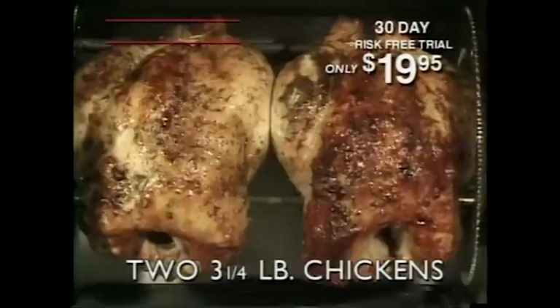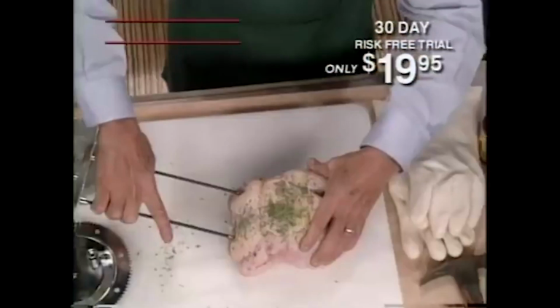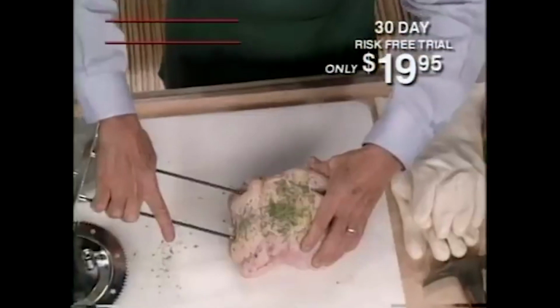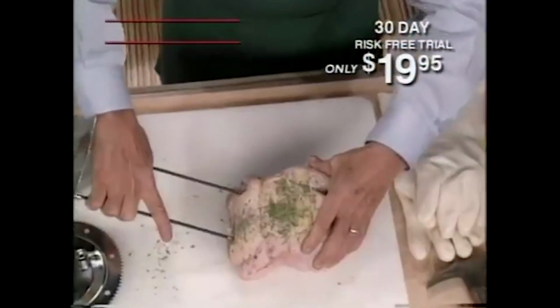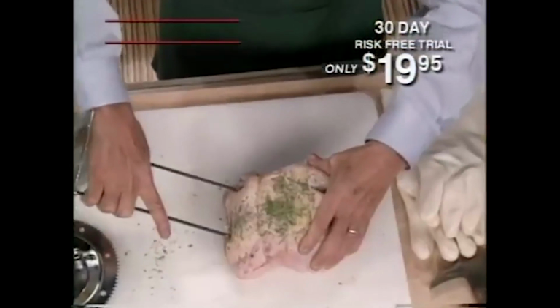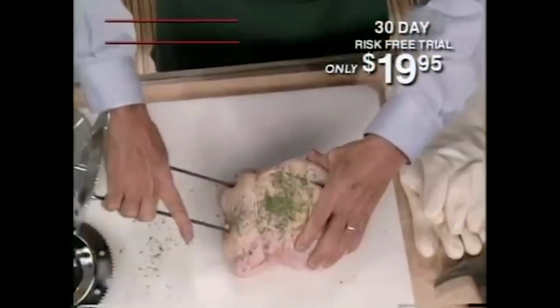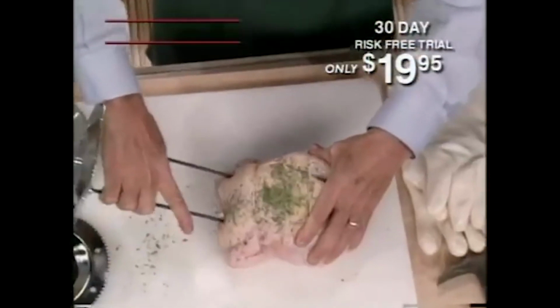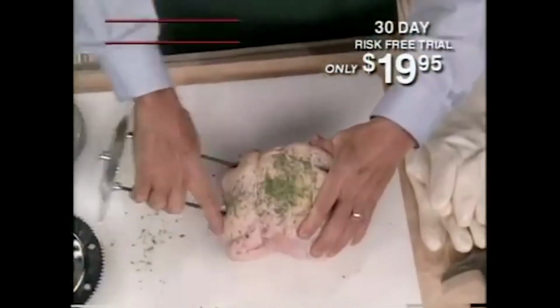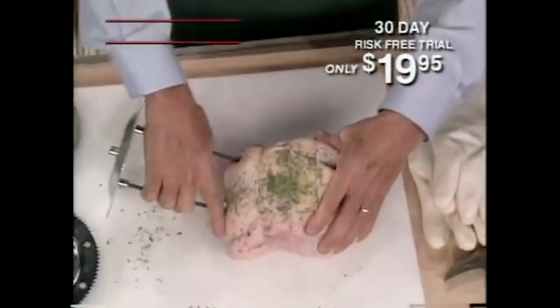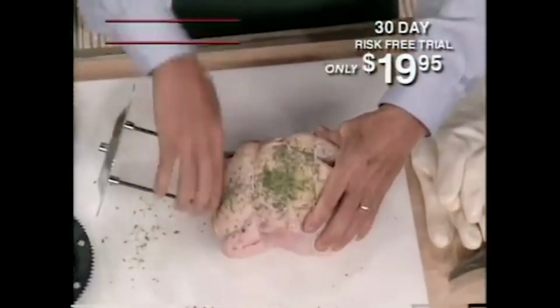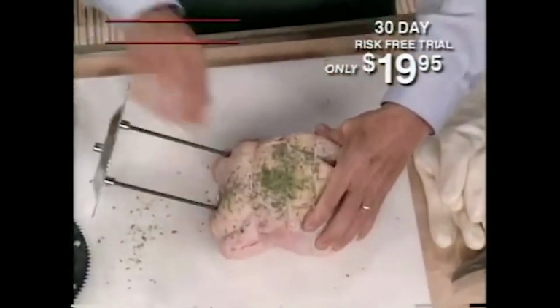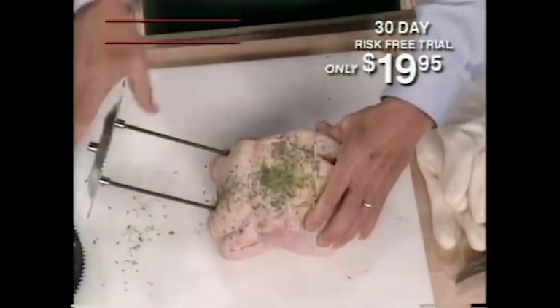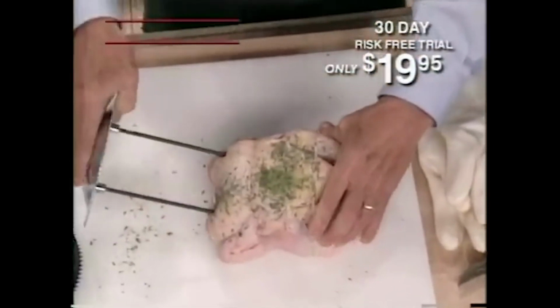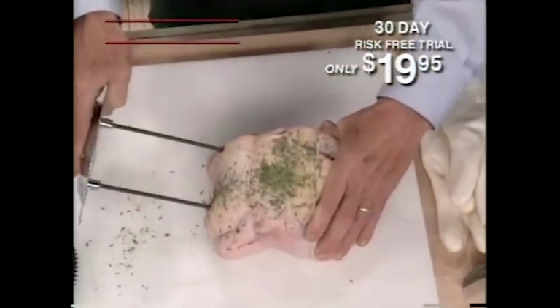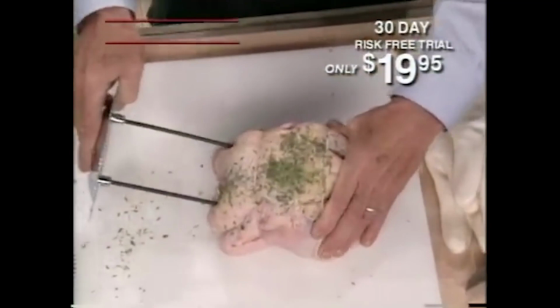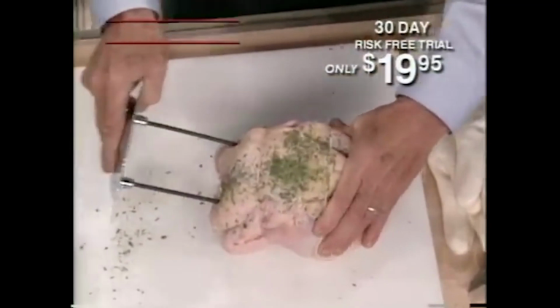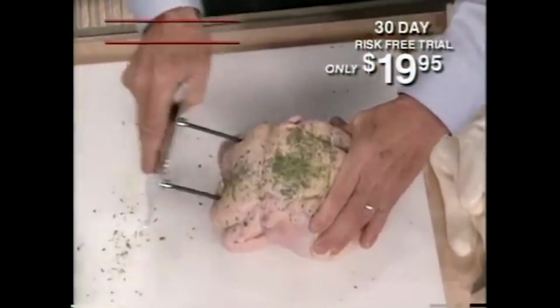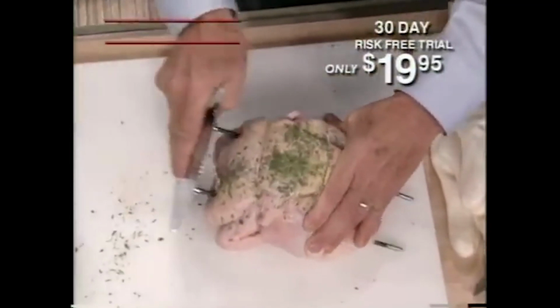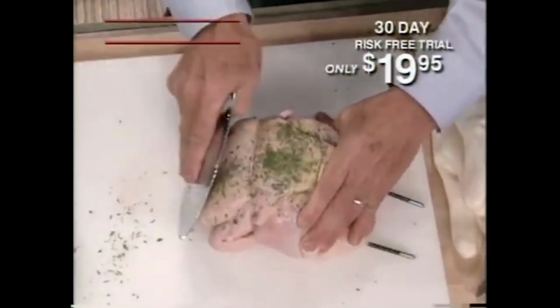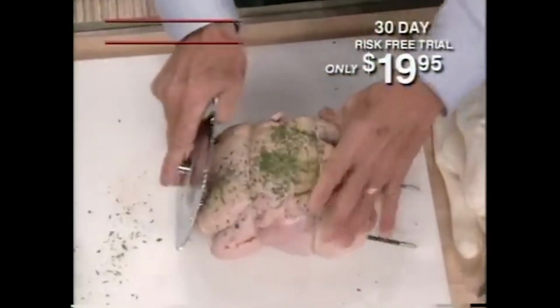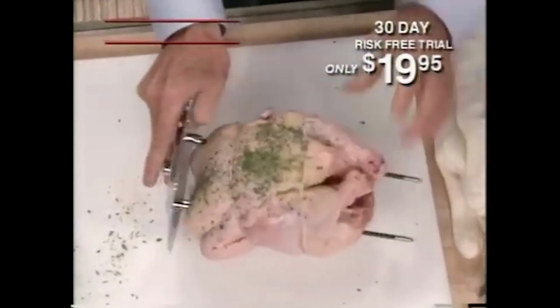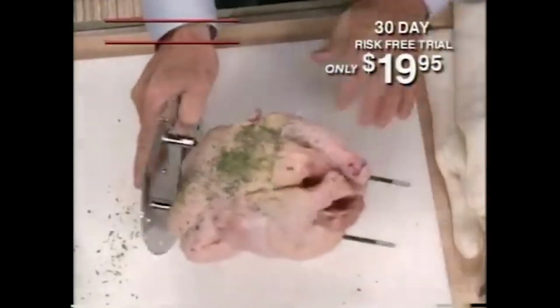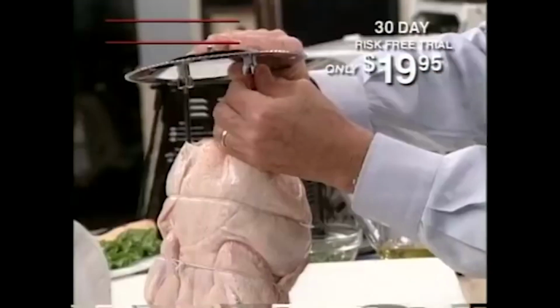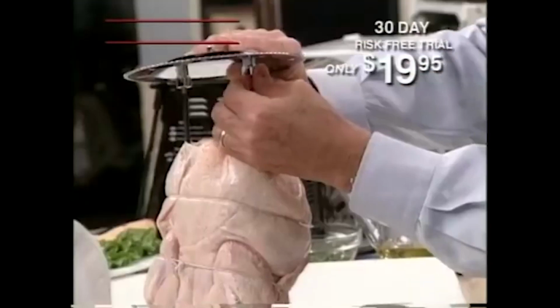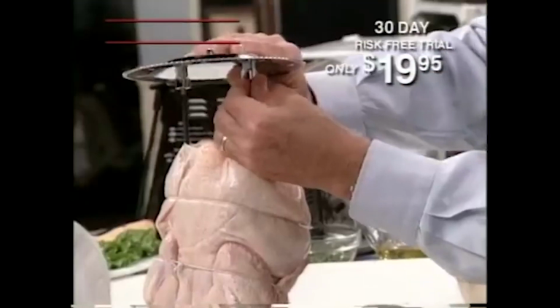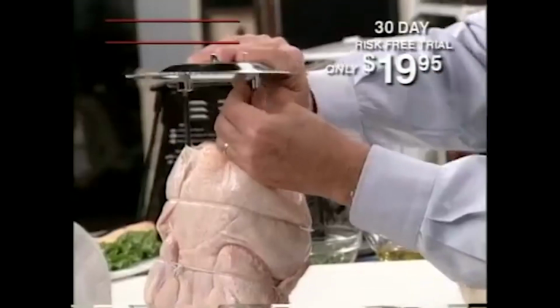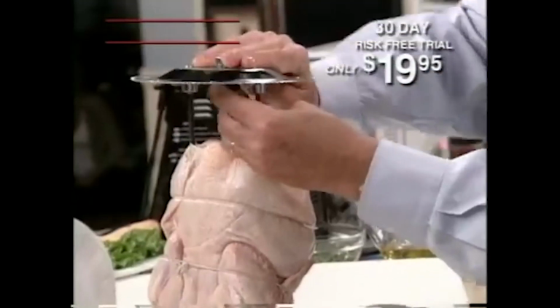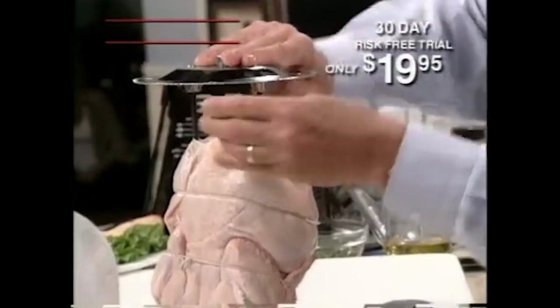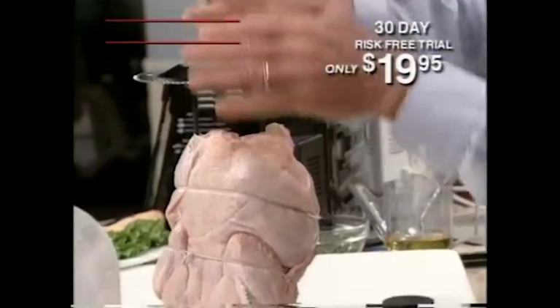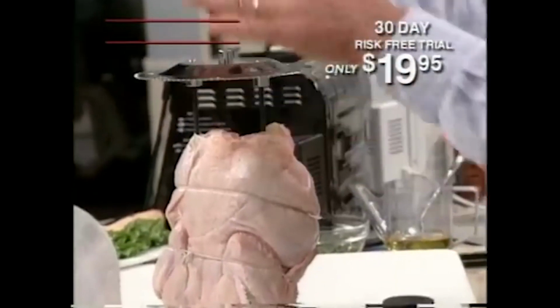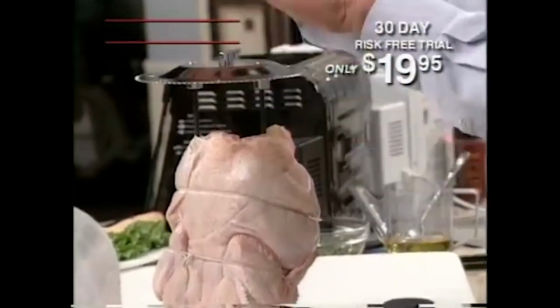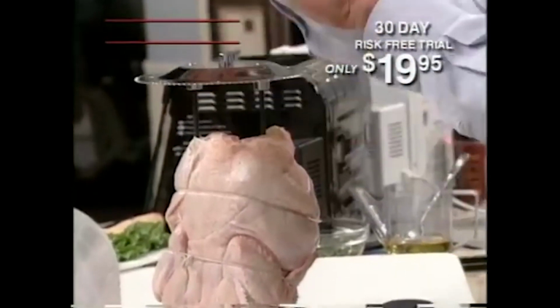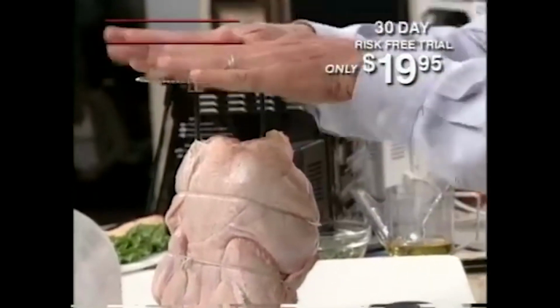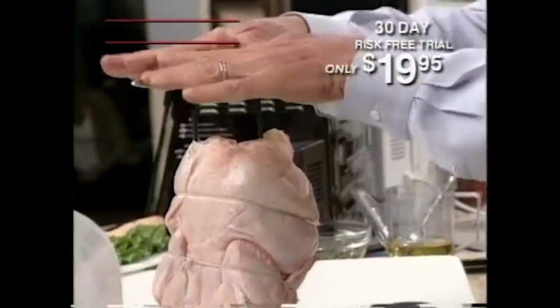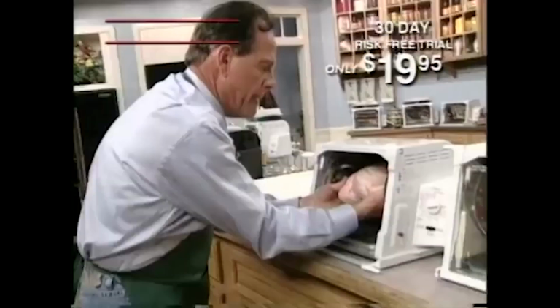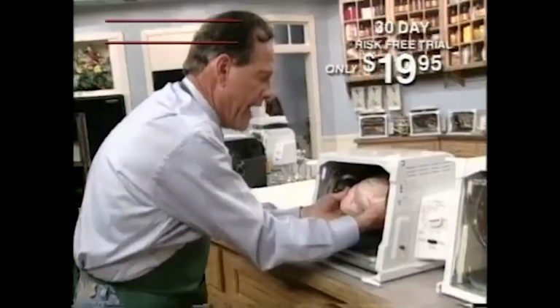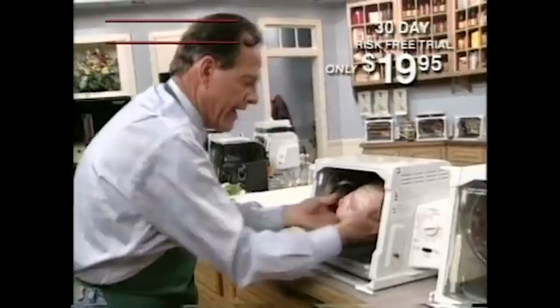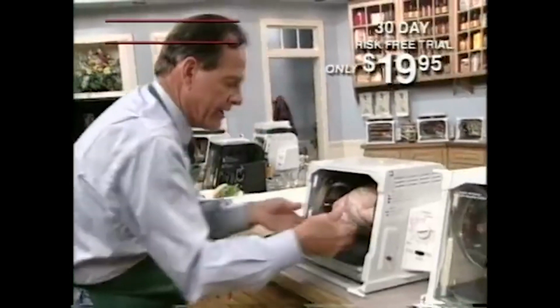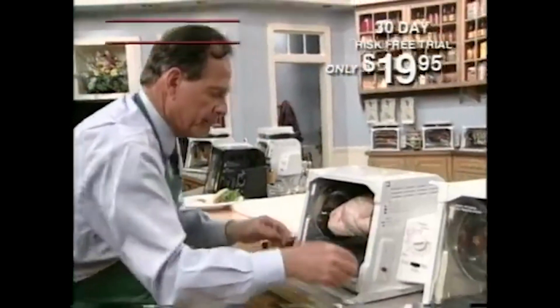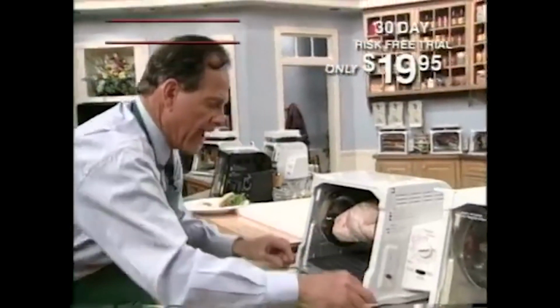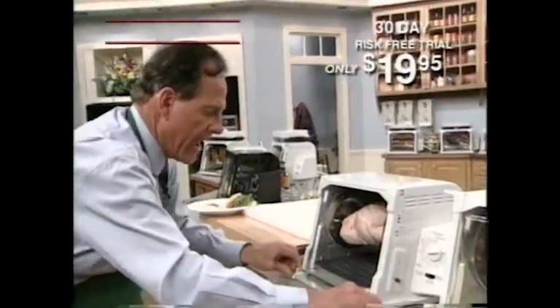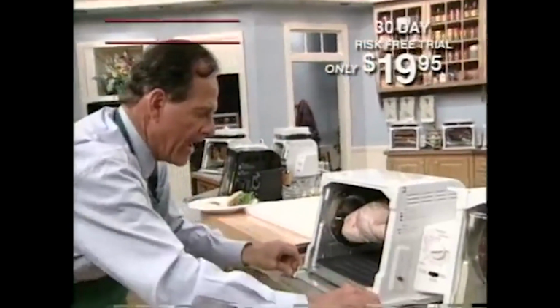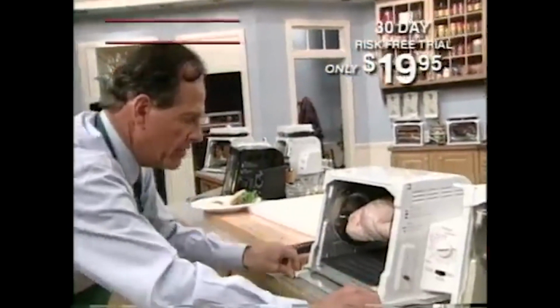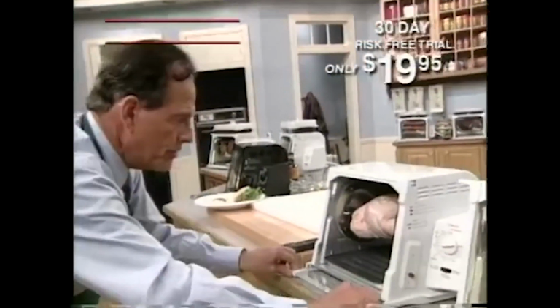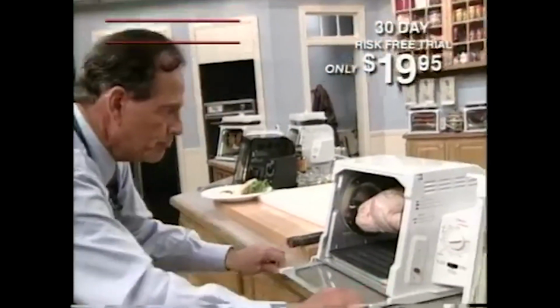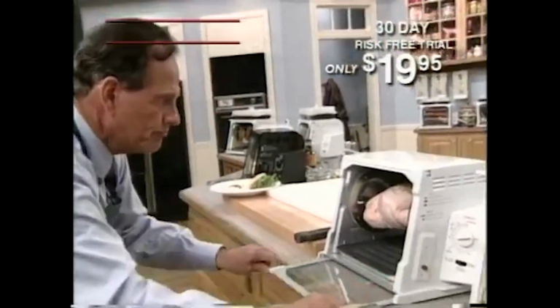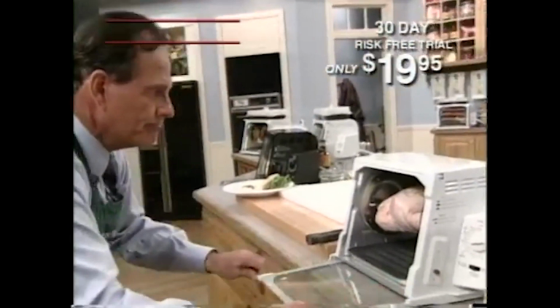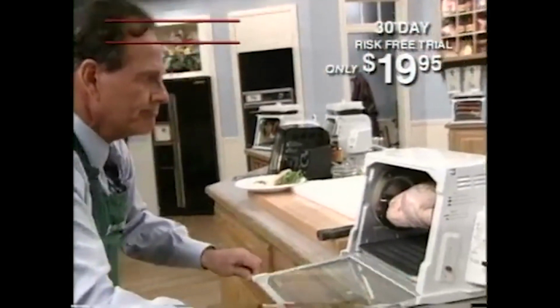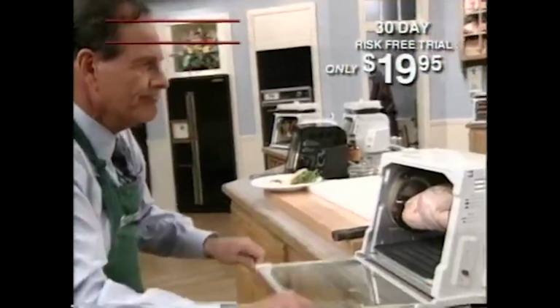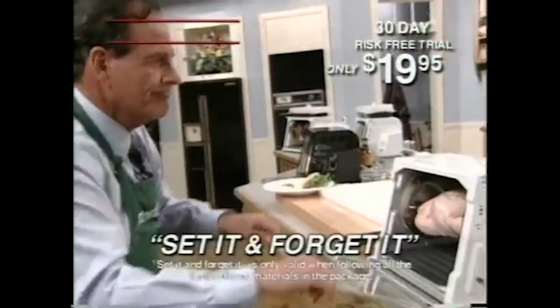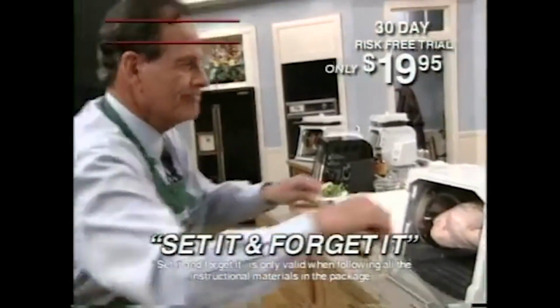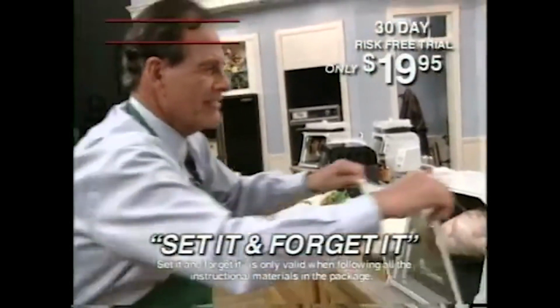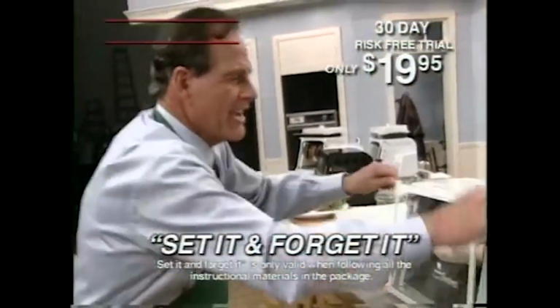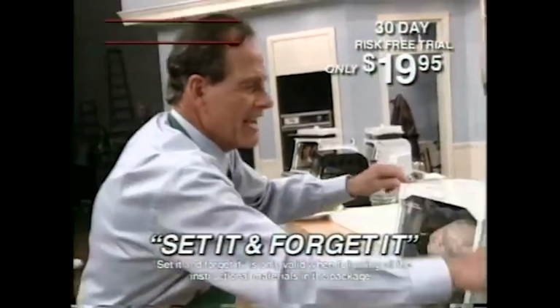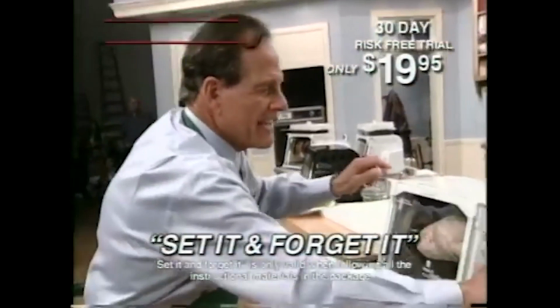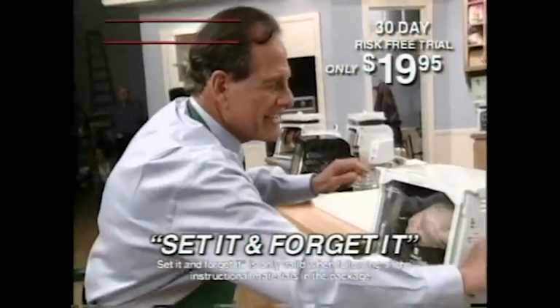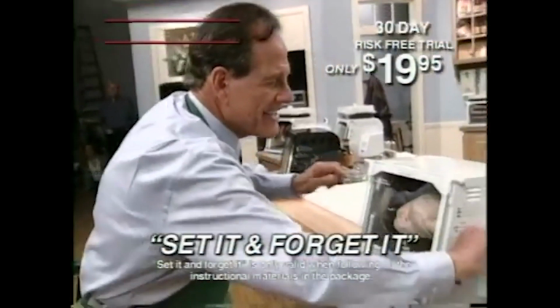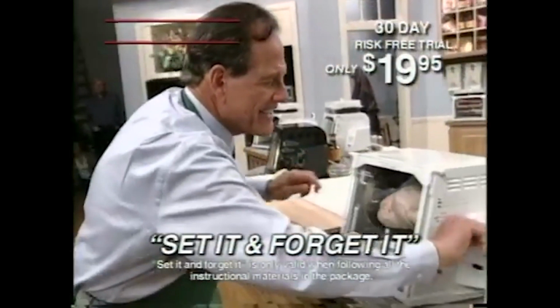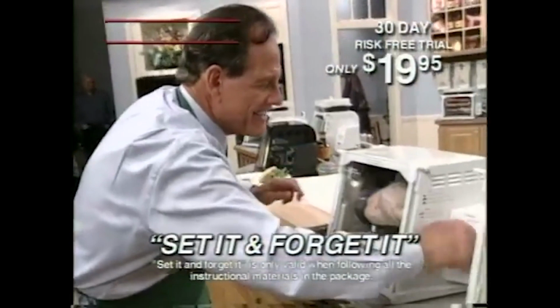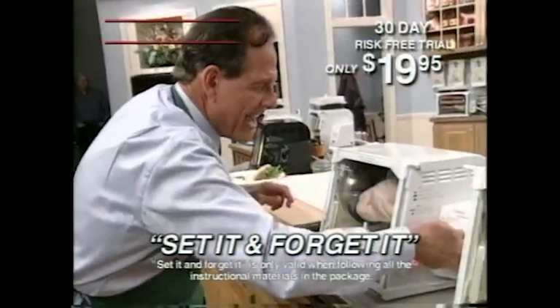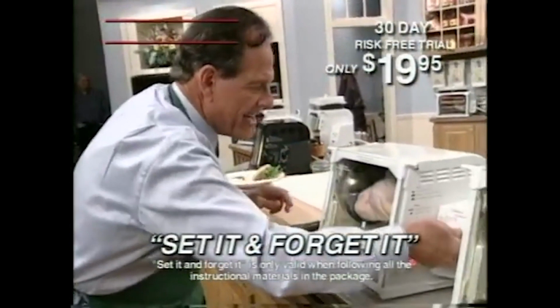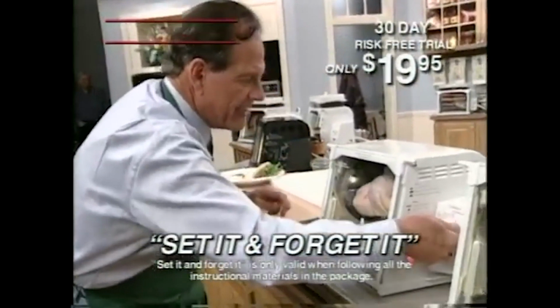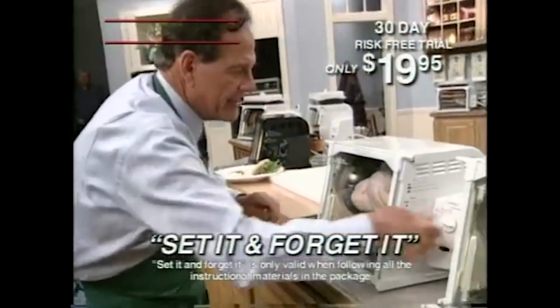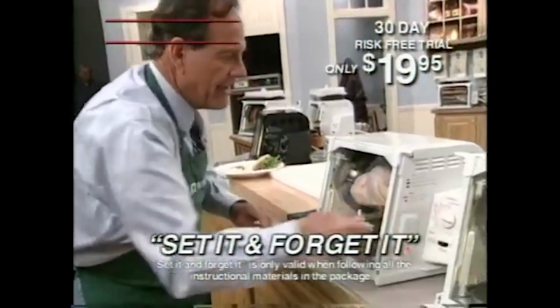To do a chicken, slide the spit rods through the chicken, put the gear wheel on, and put it in your Showtime. Then set it and forget it.